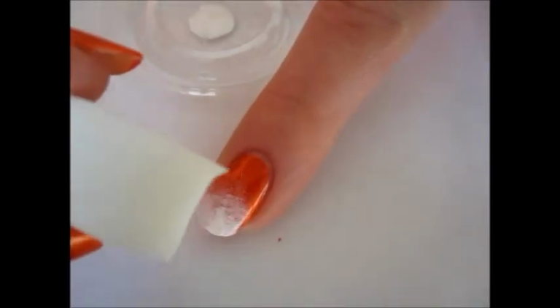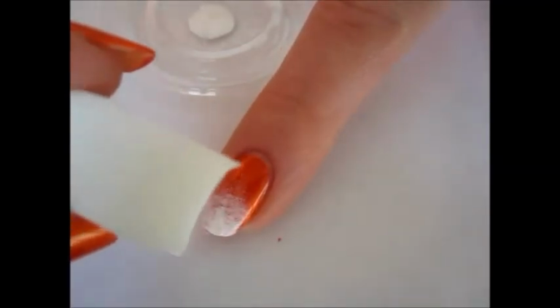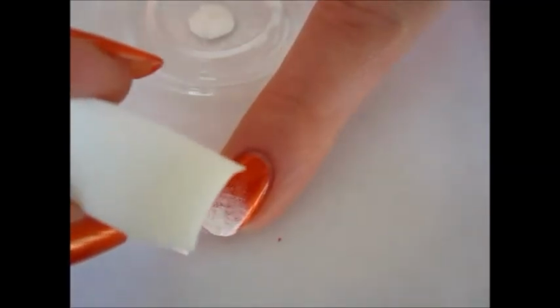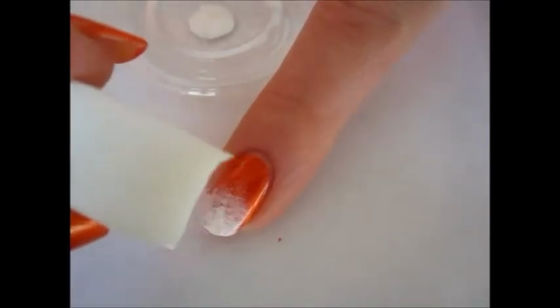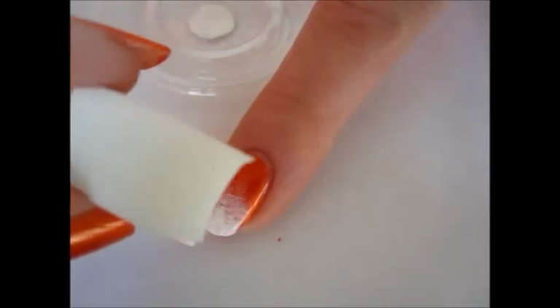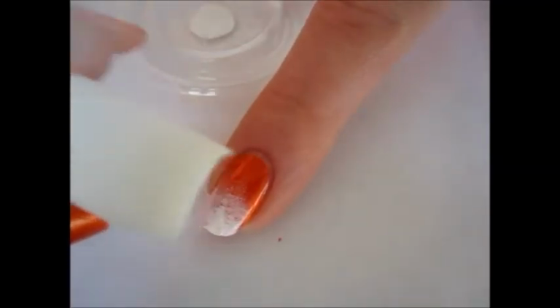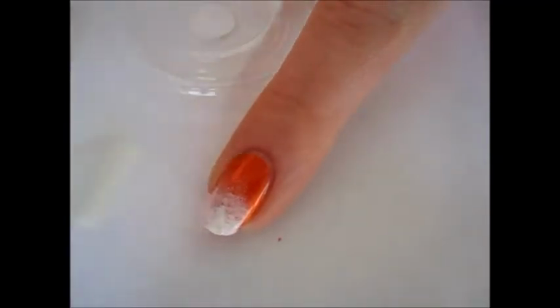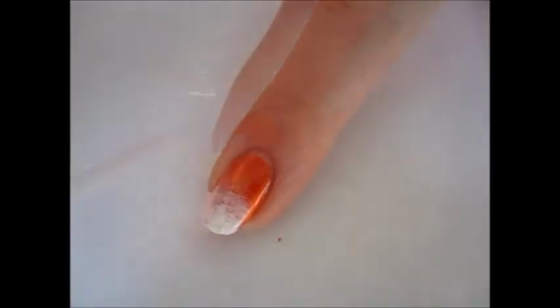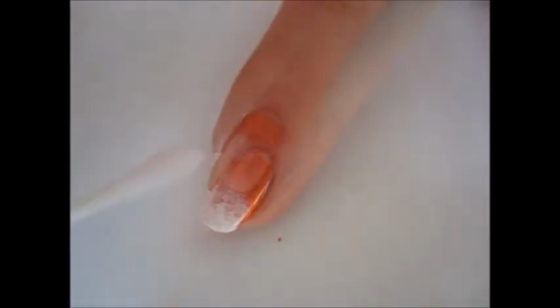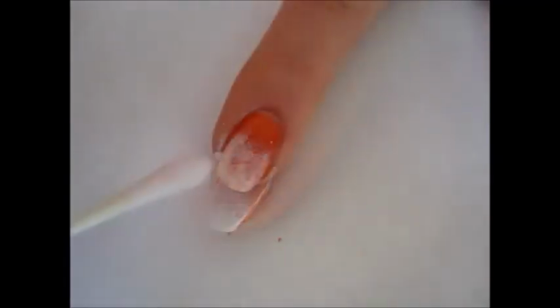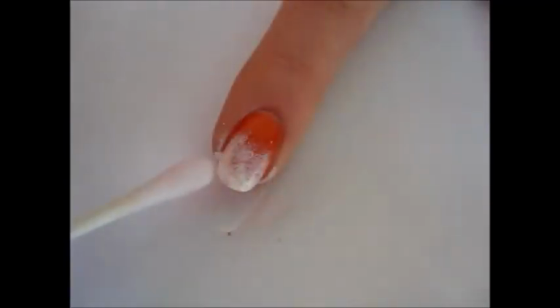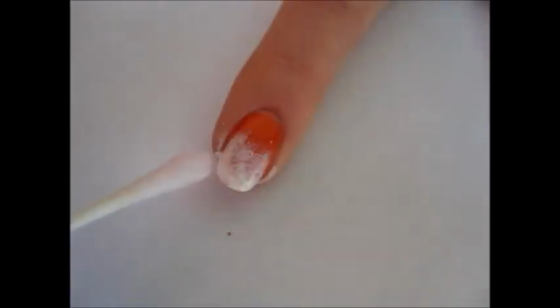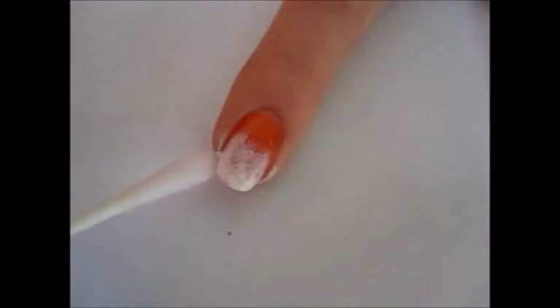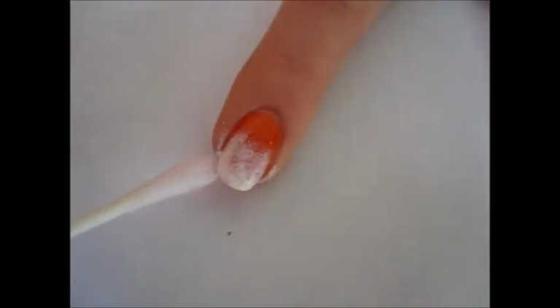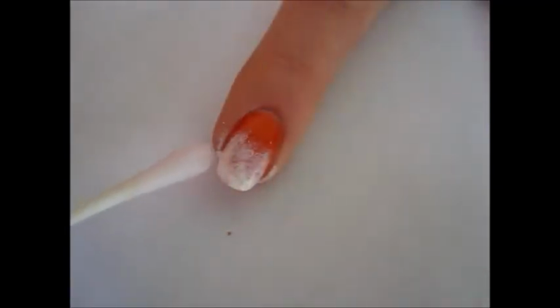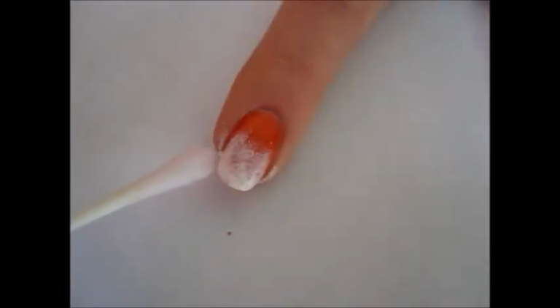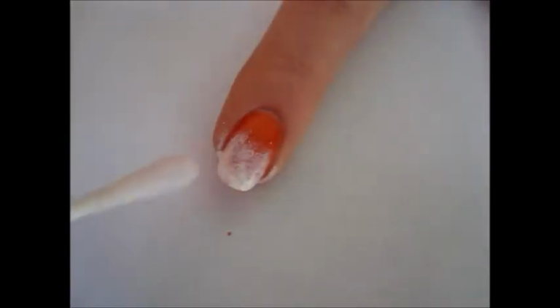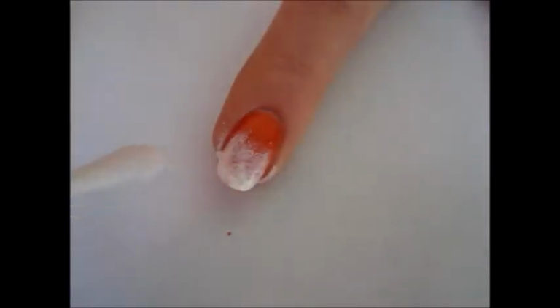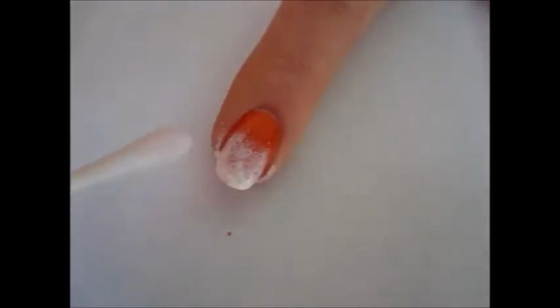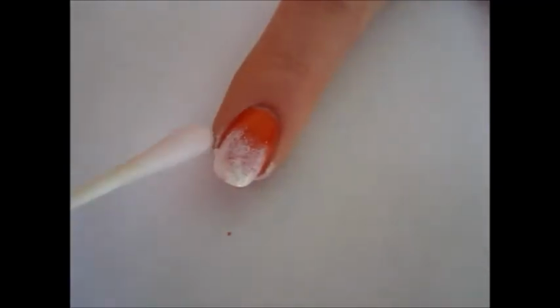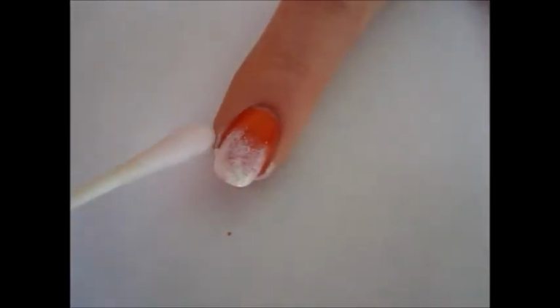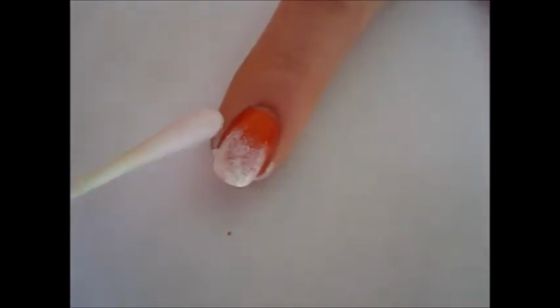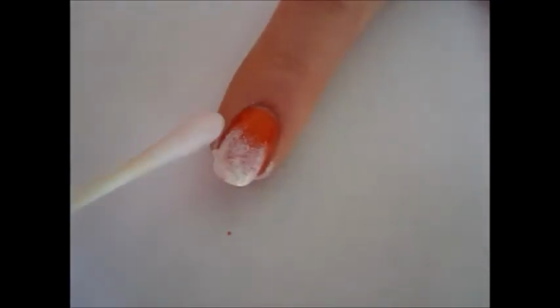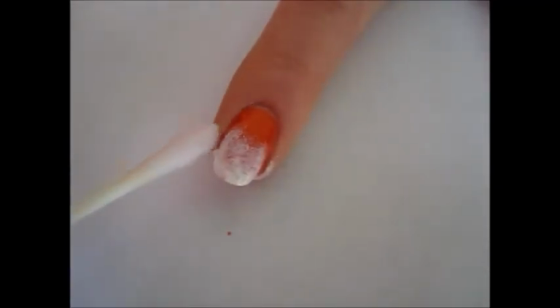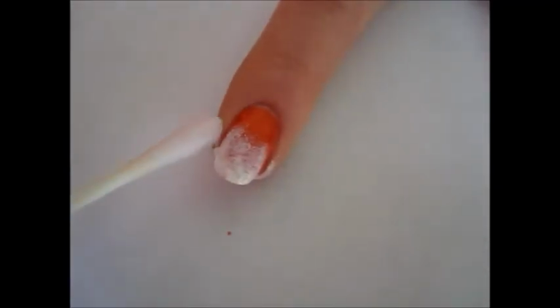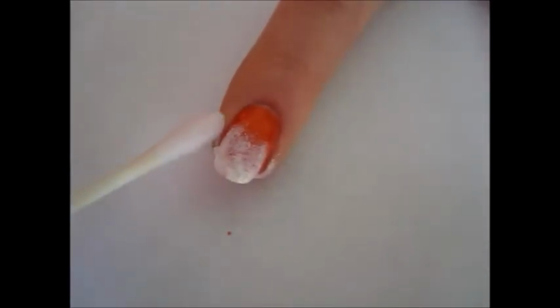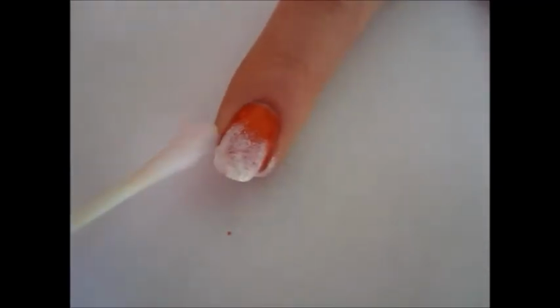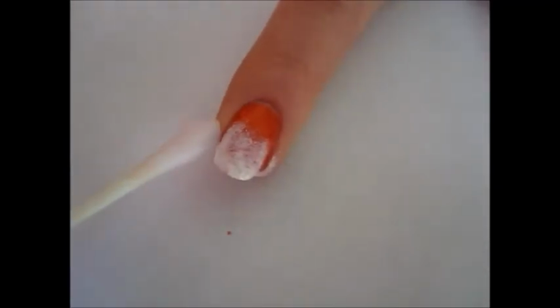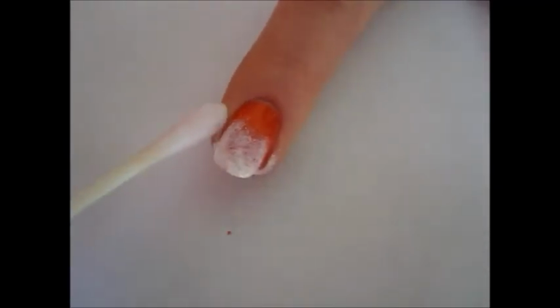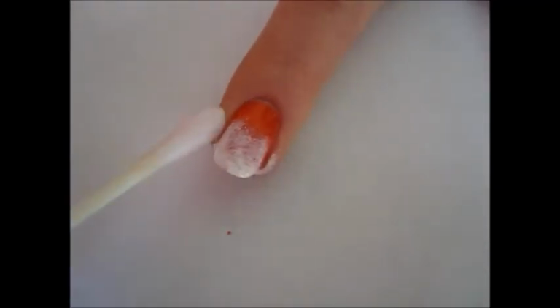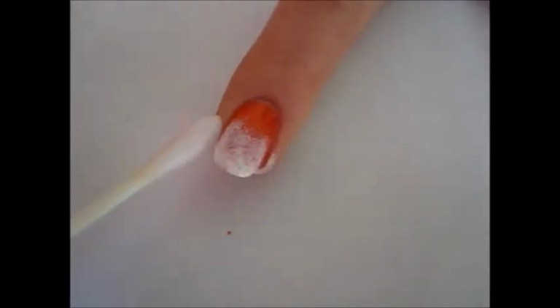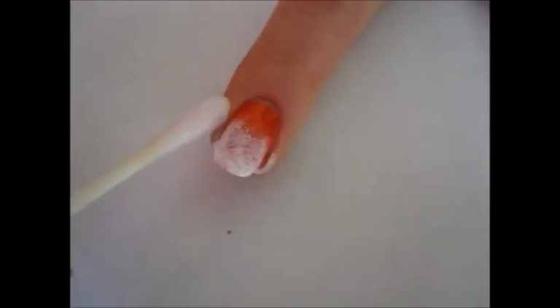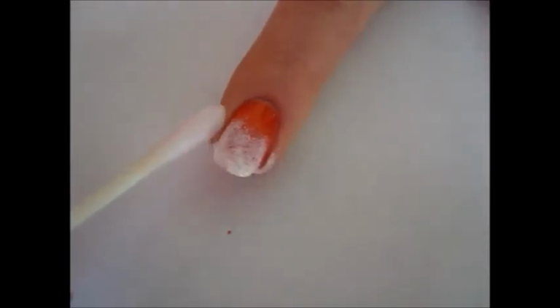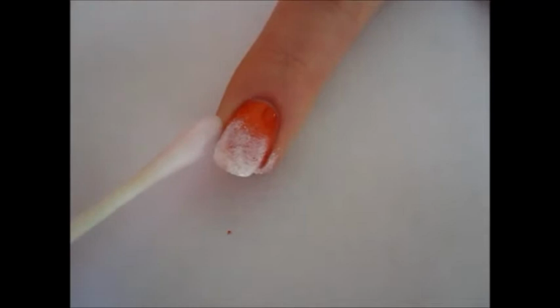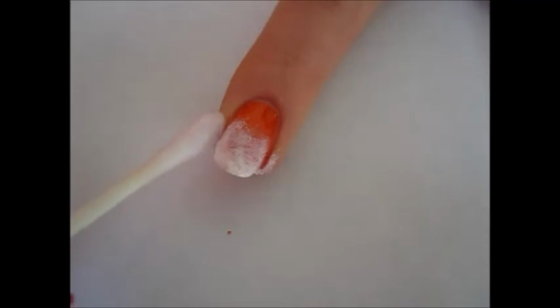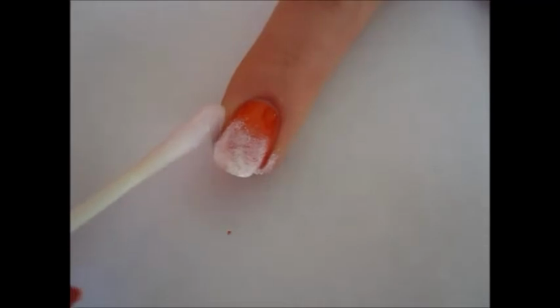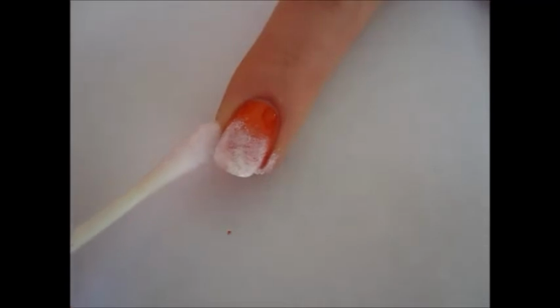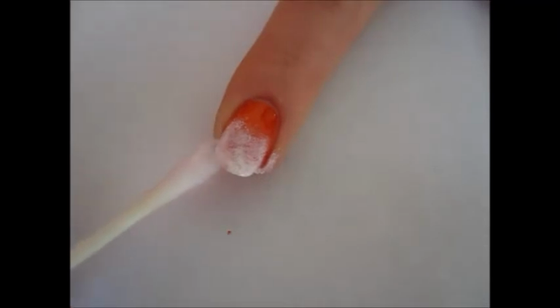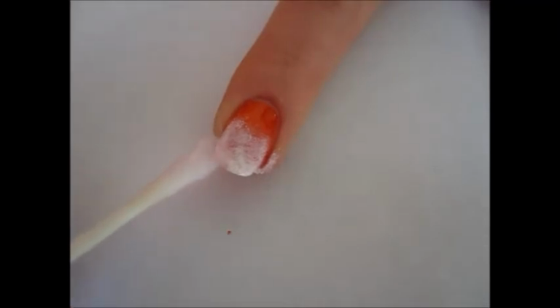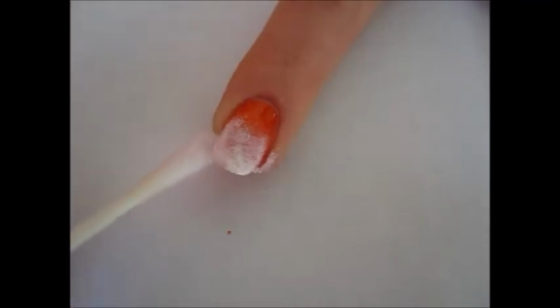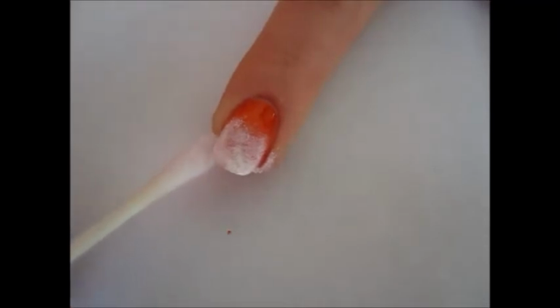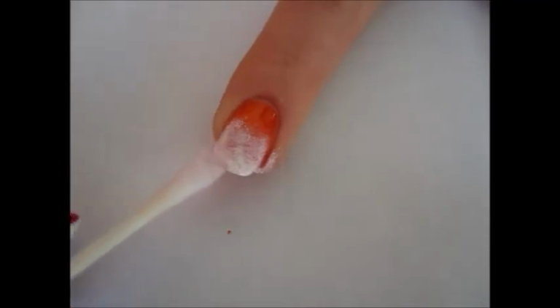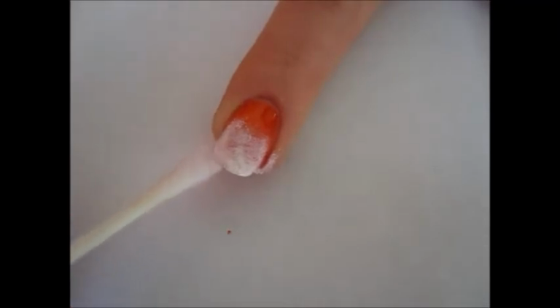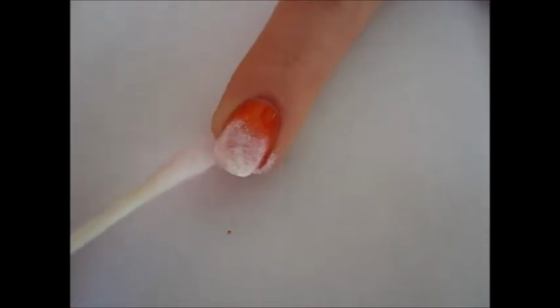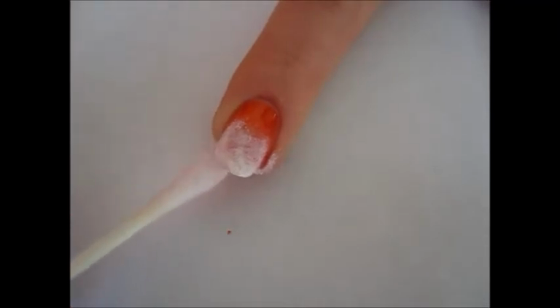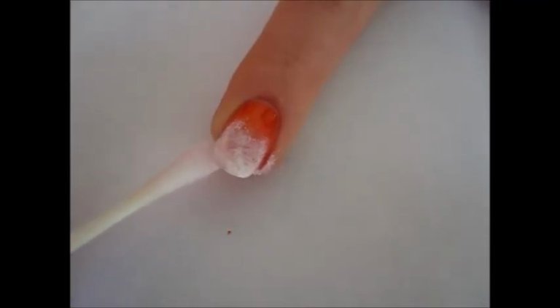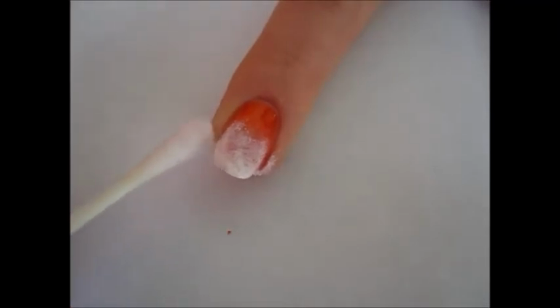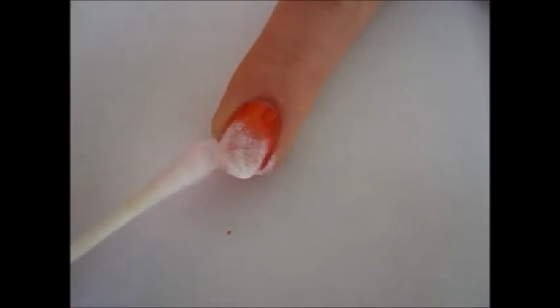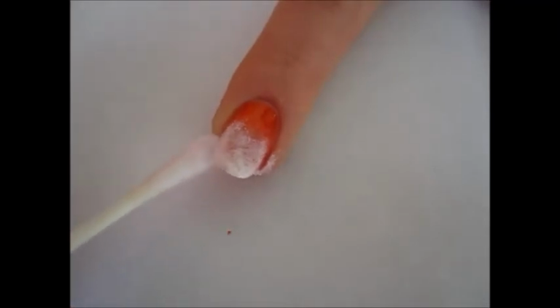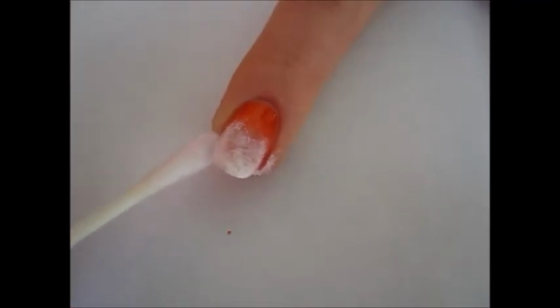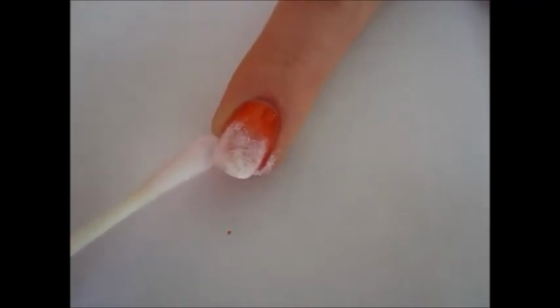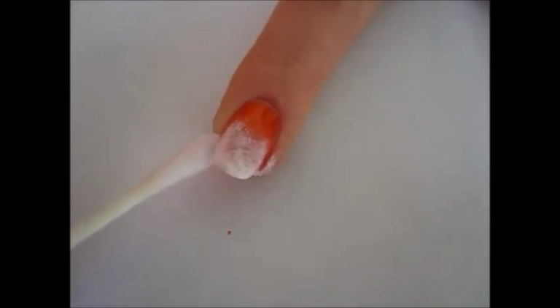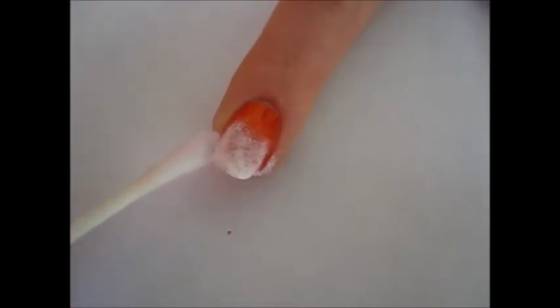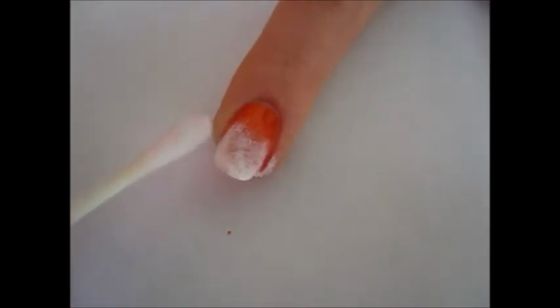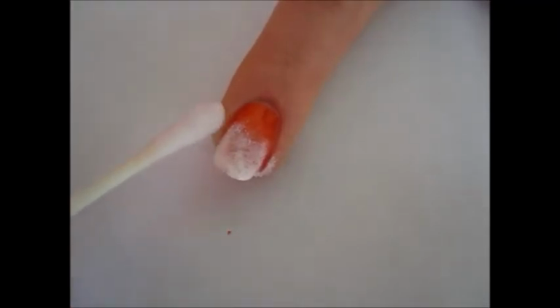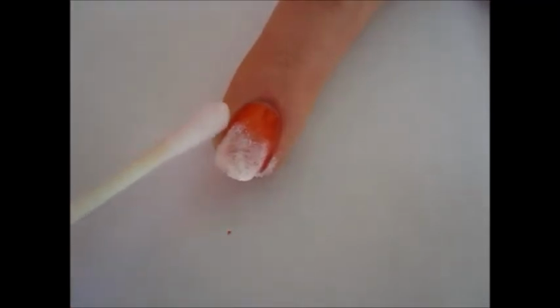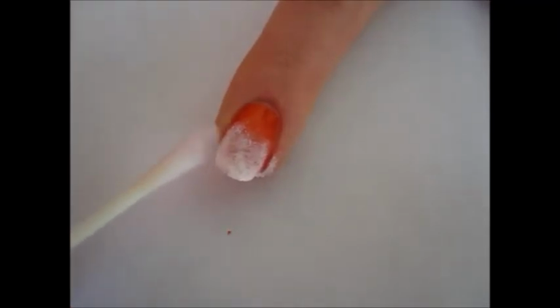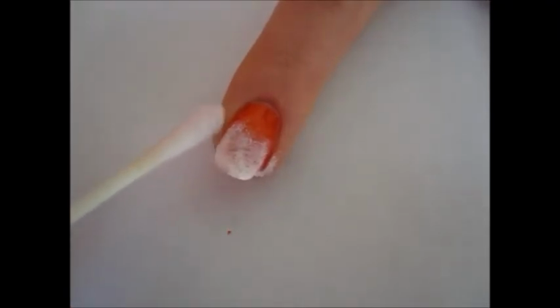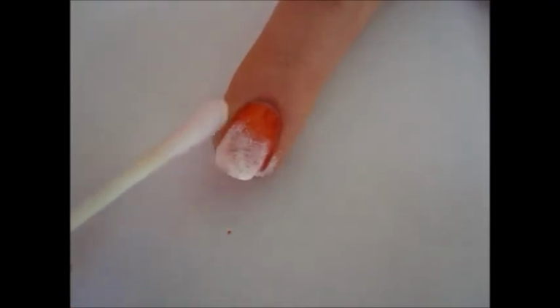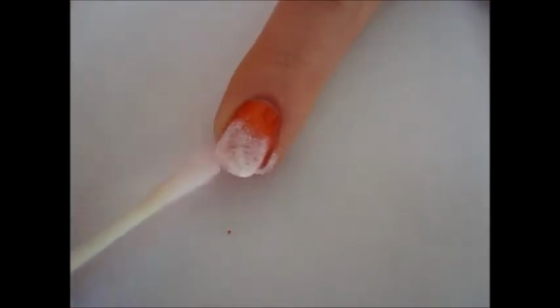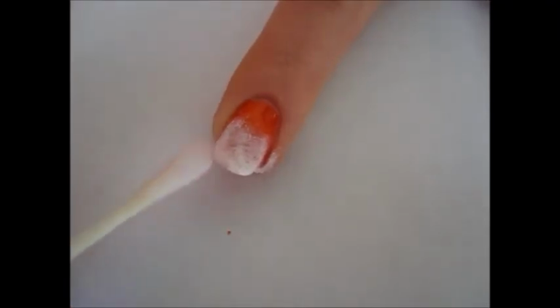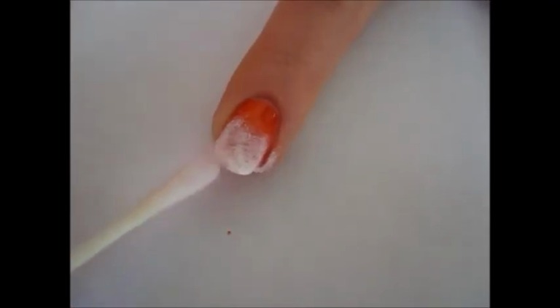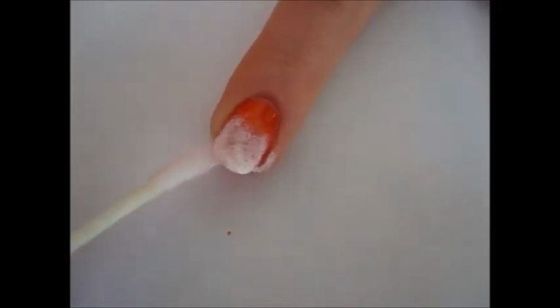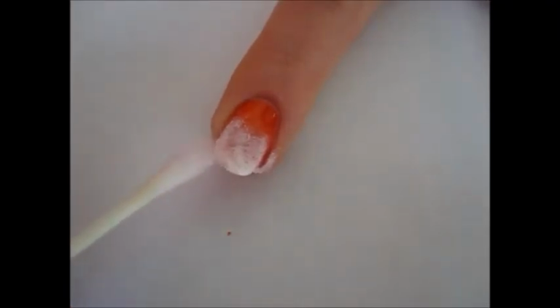After that previous step, which was quite messy, clean up around your nail with a cotton swab soaked in polish remover.